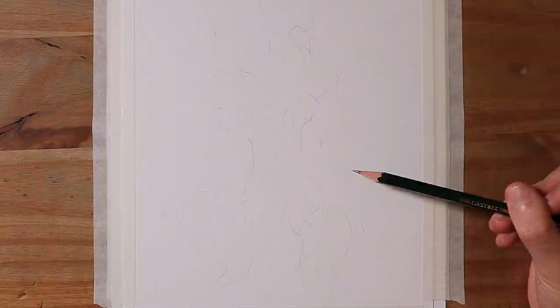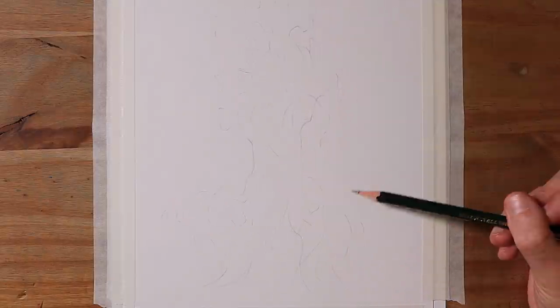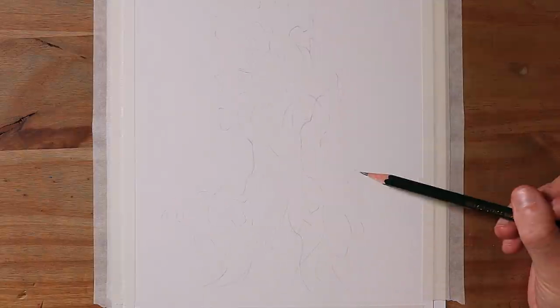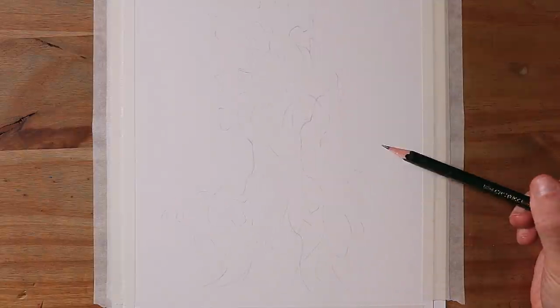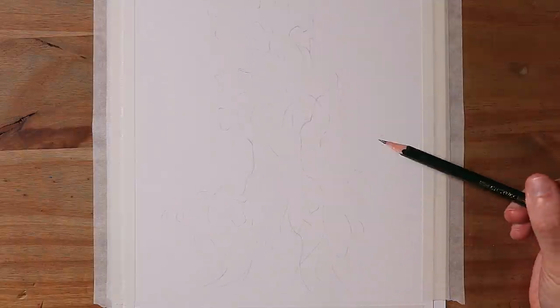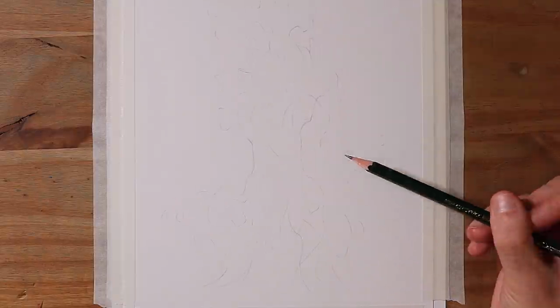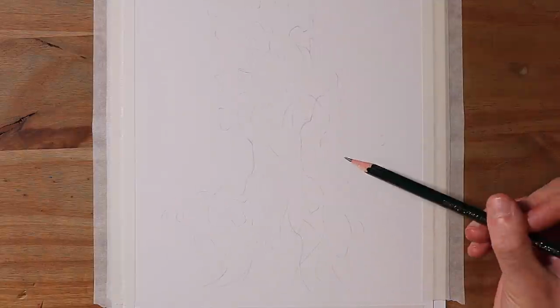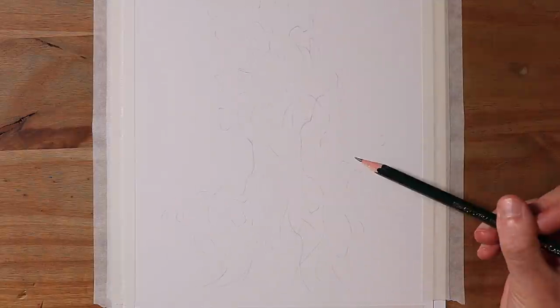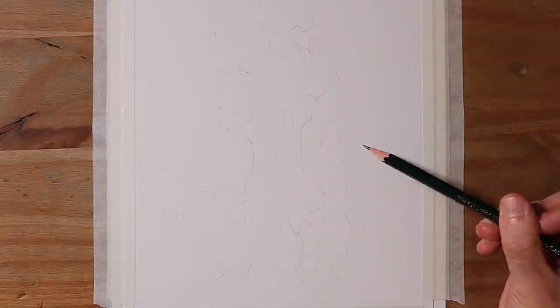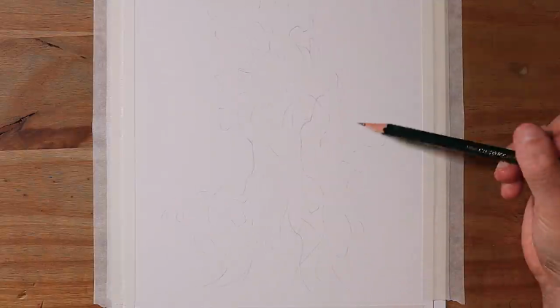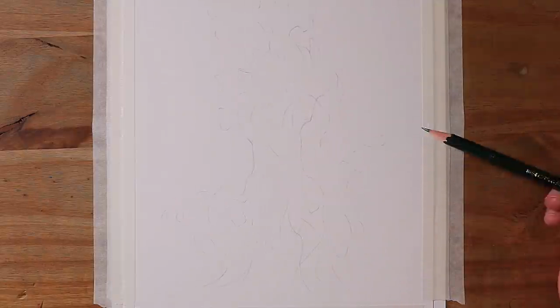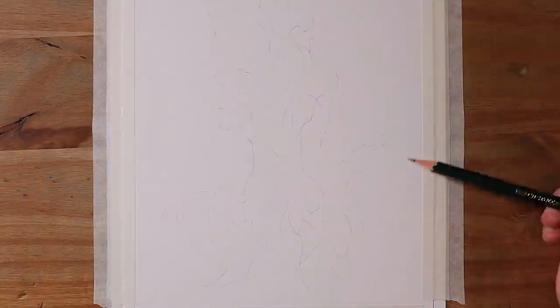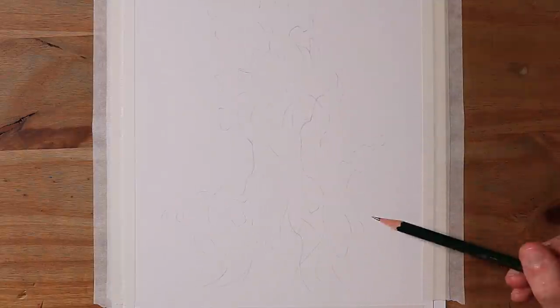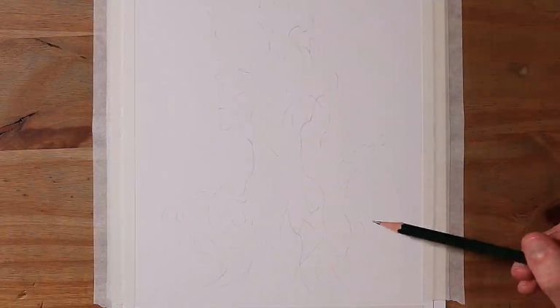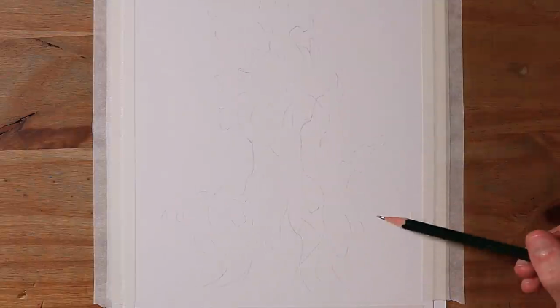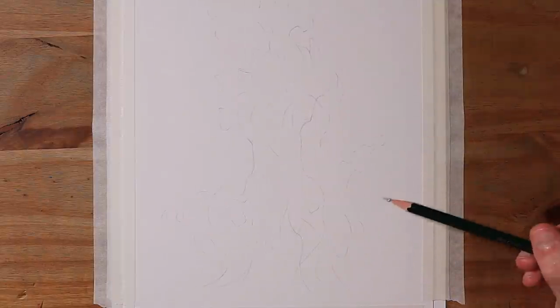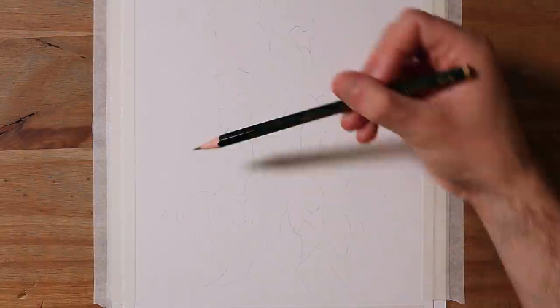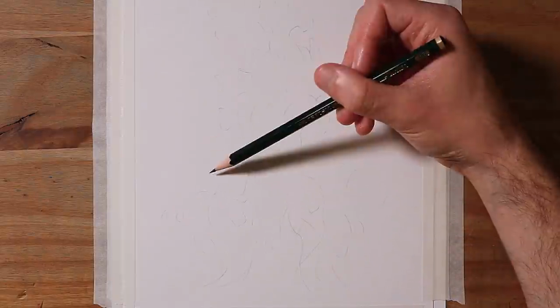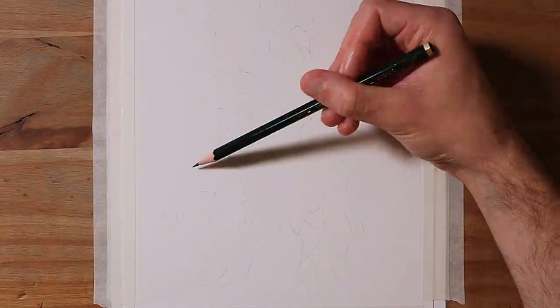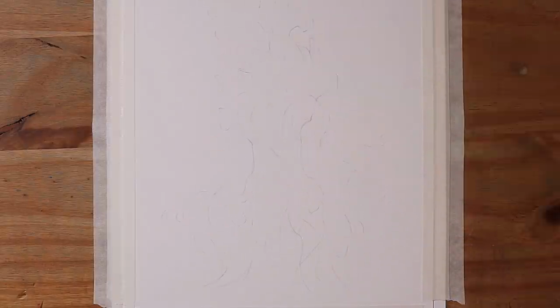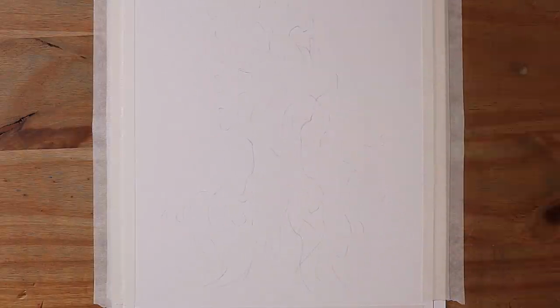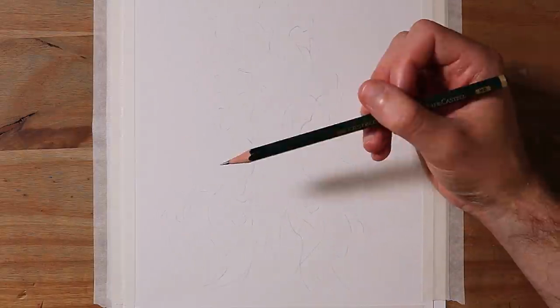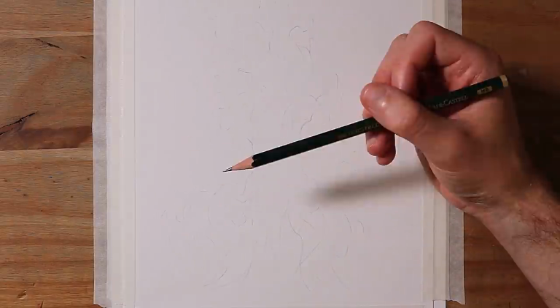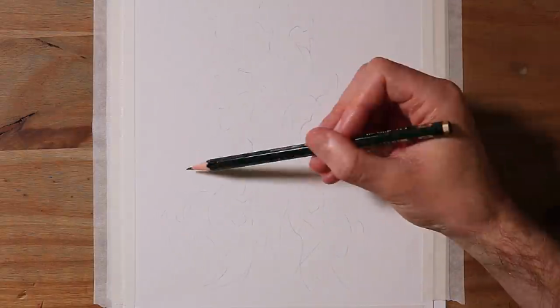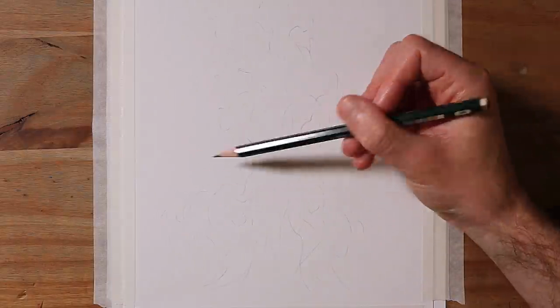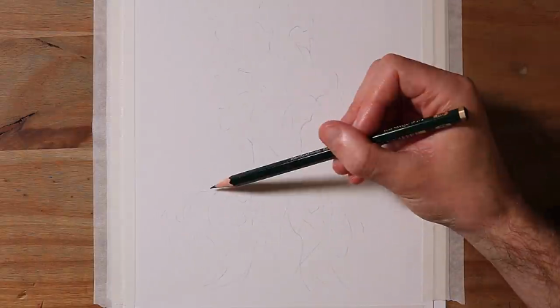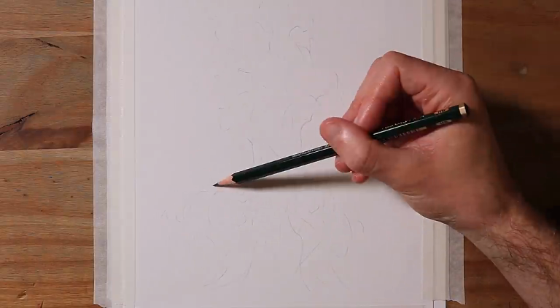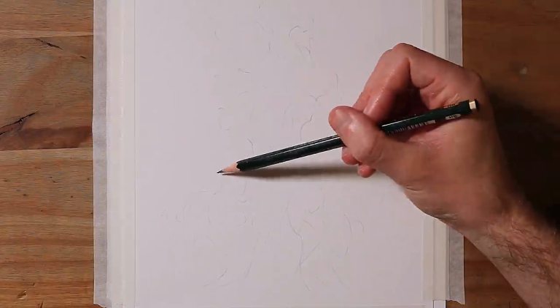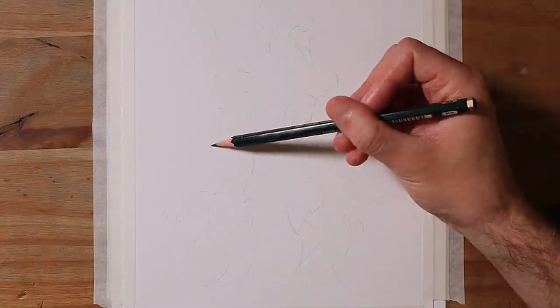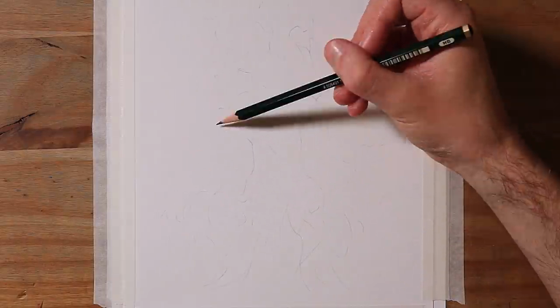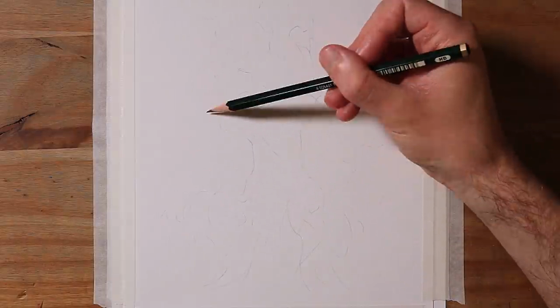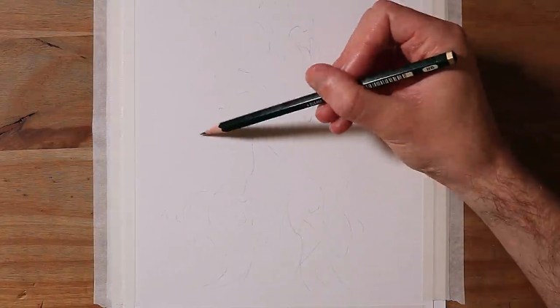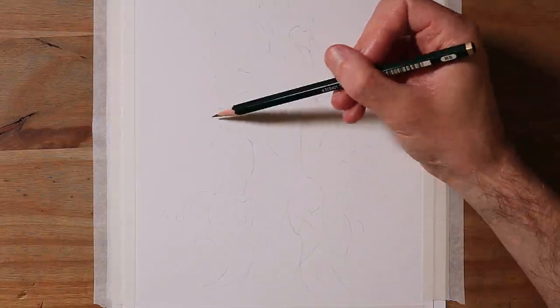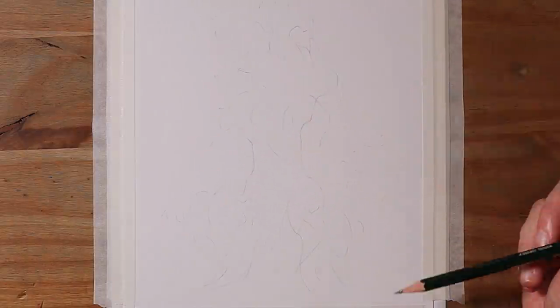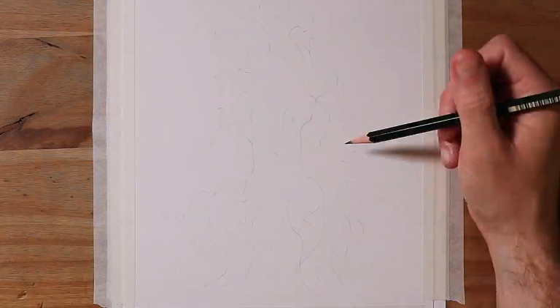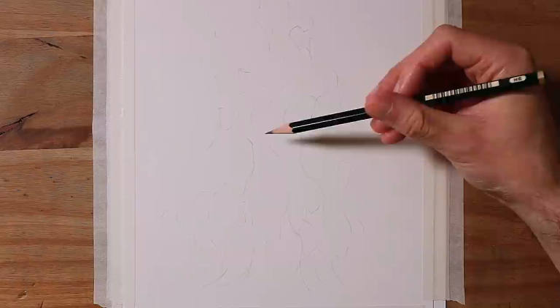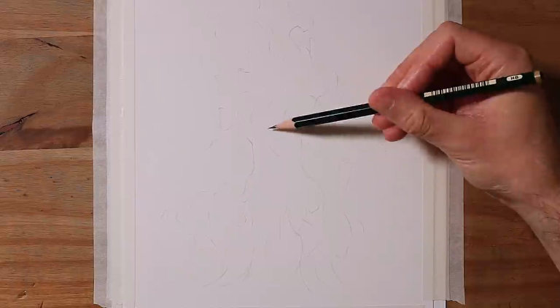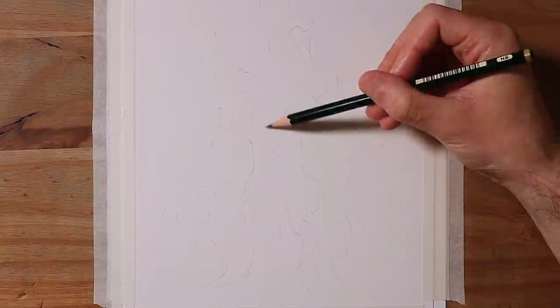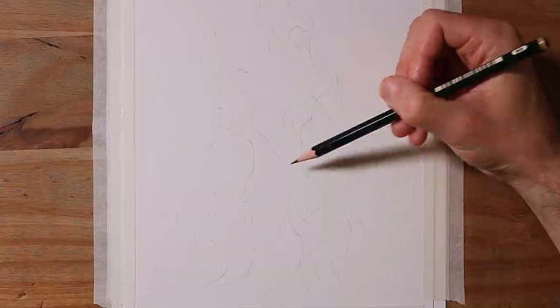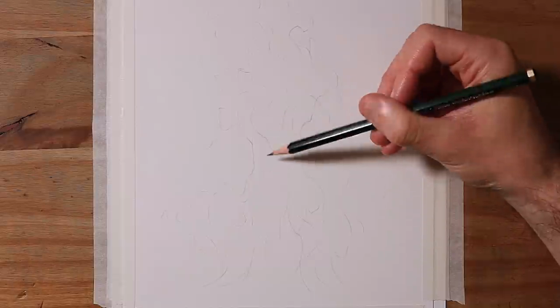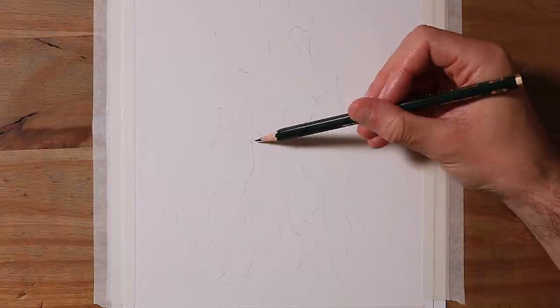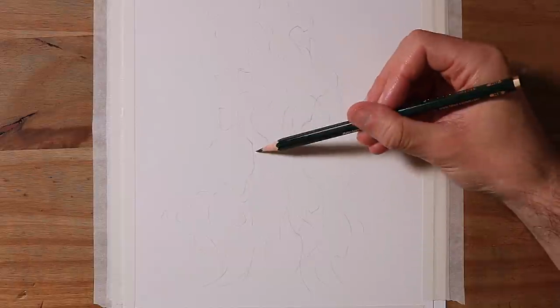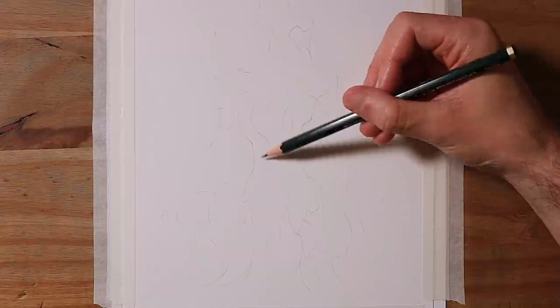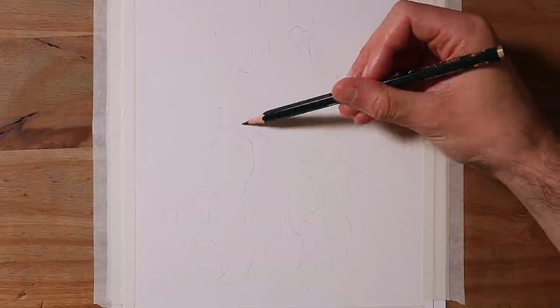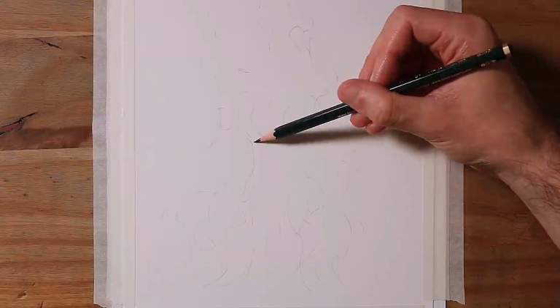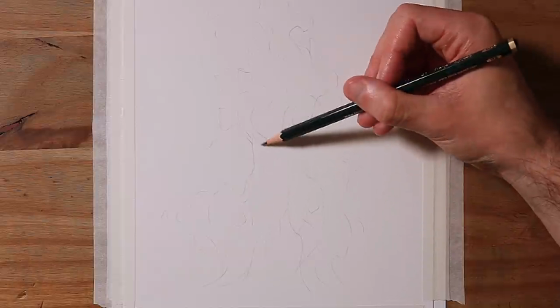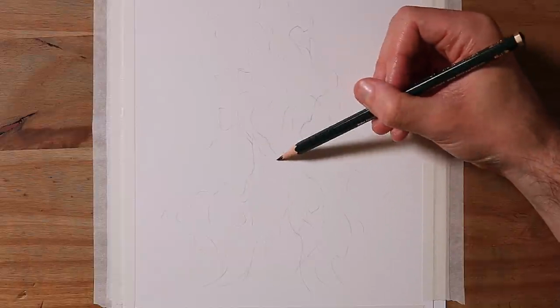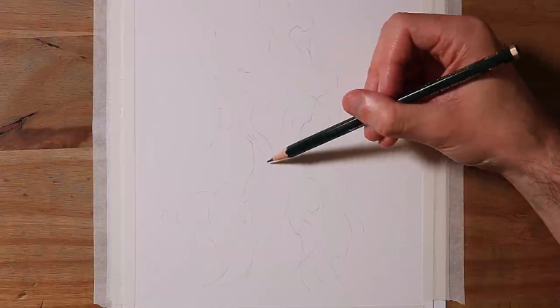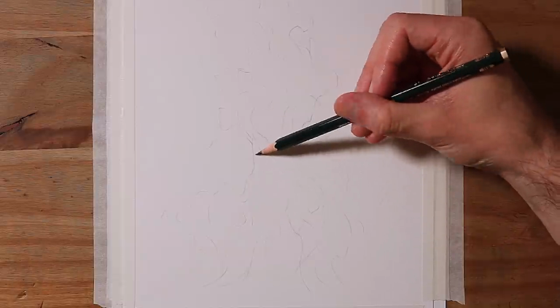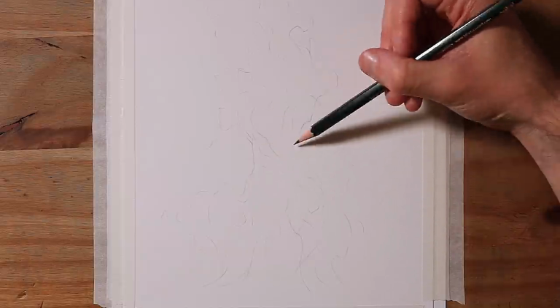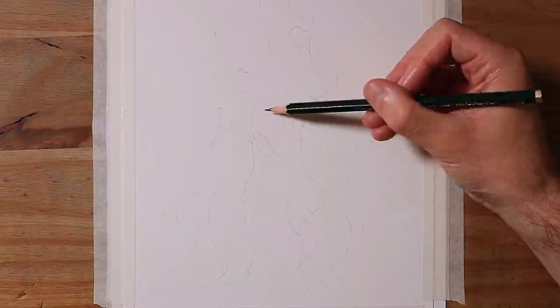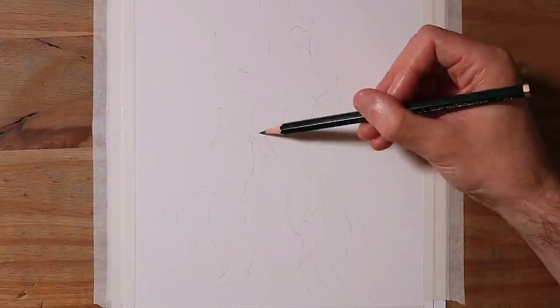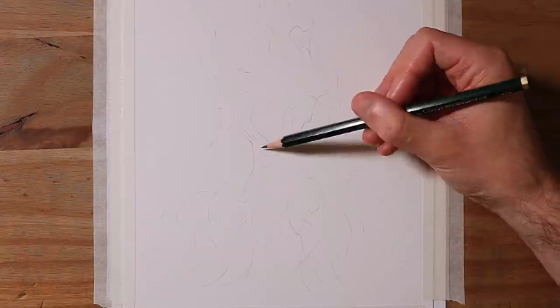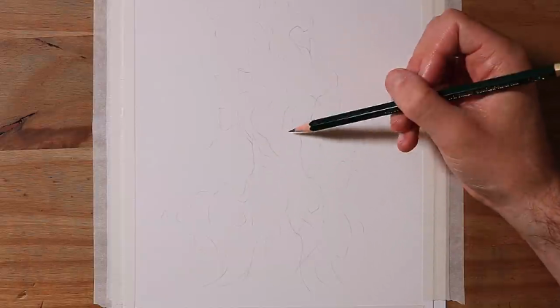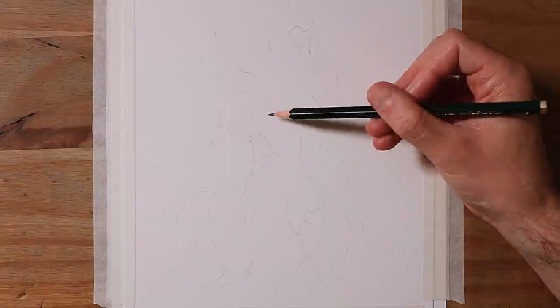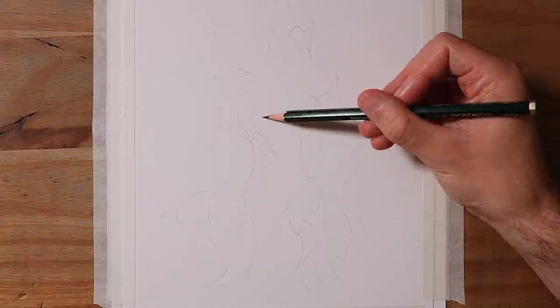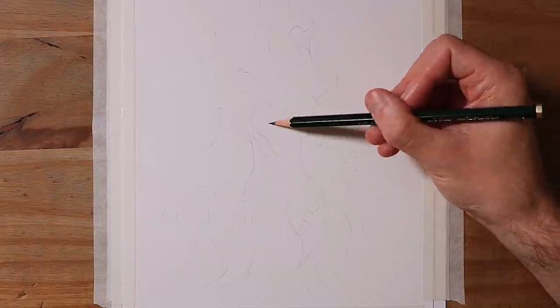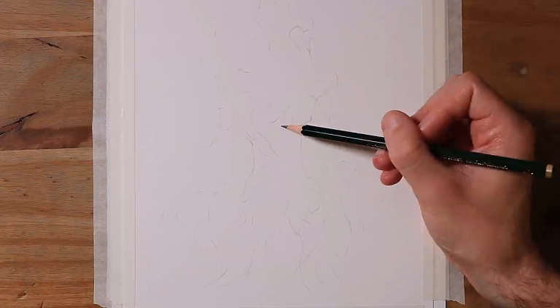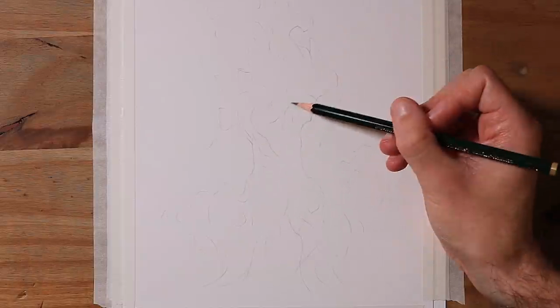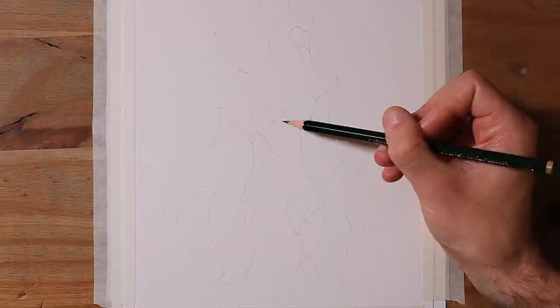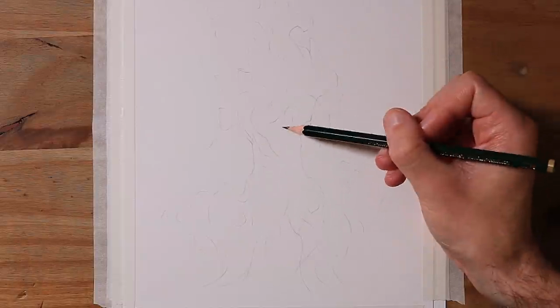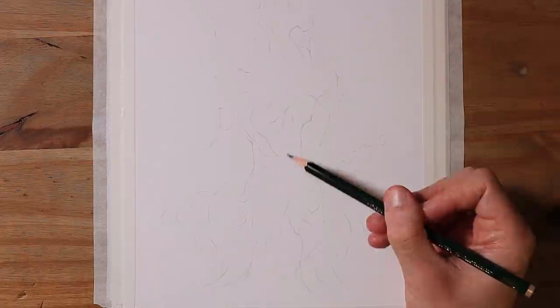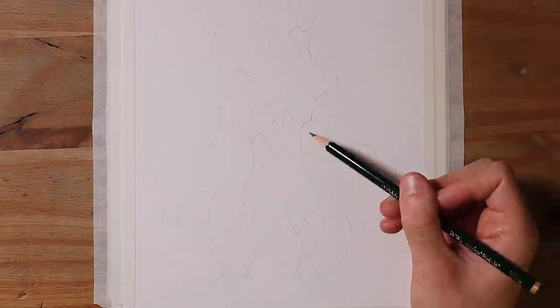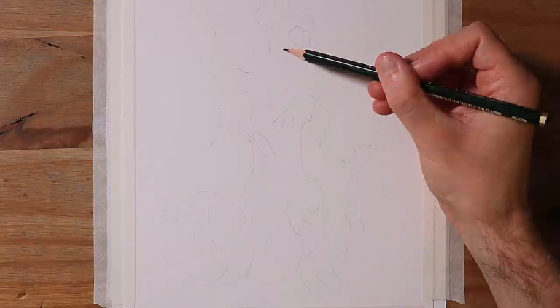And sometimes a fire will look like it has a bit of a vortex towards the centre. So you can see that I tried to sketch that in amongst the narrower middle section.